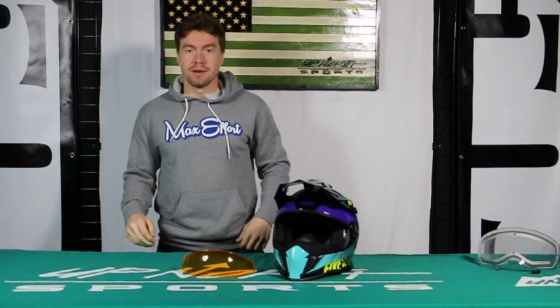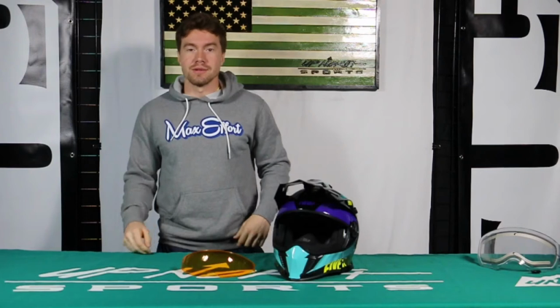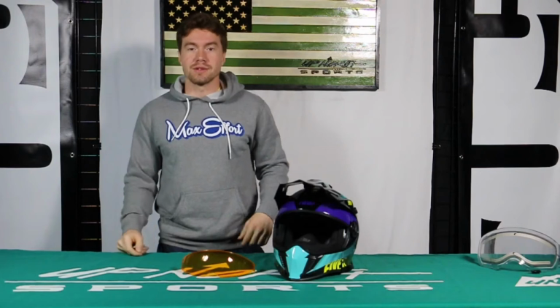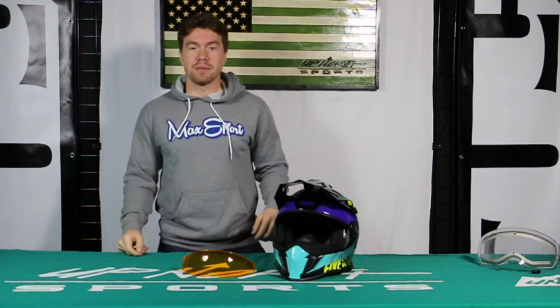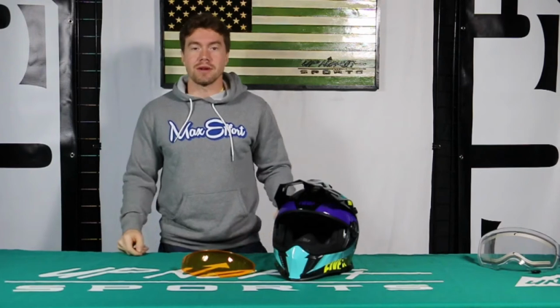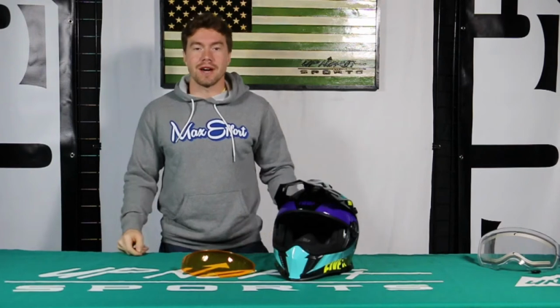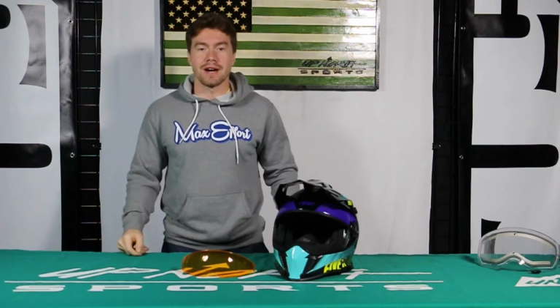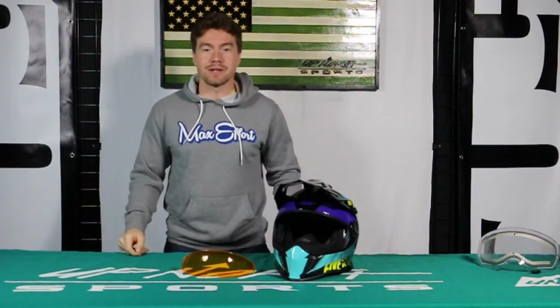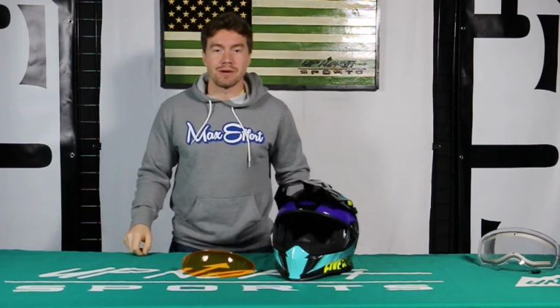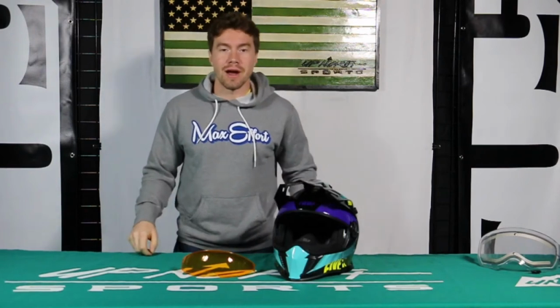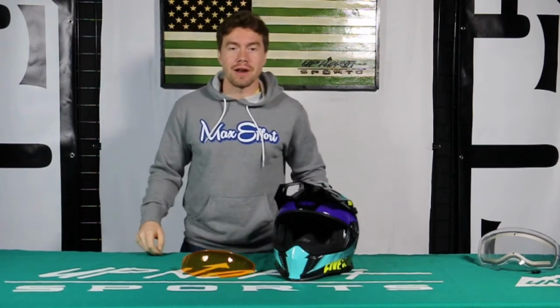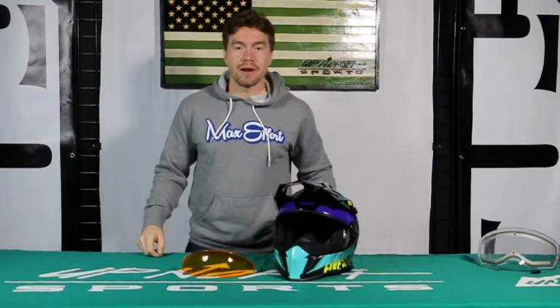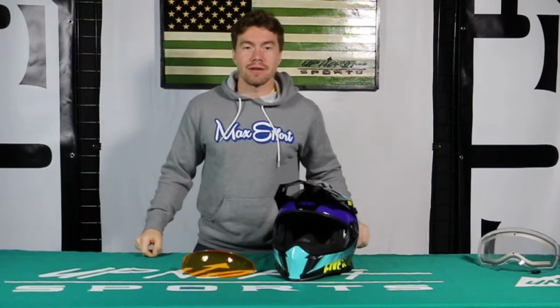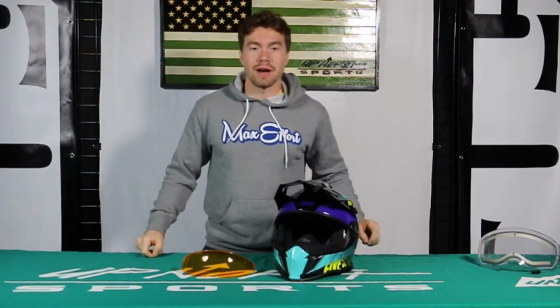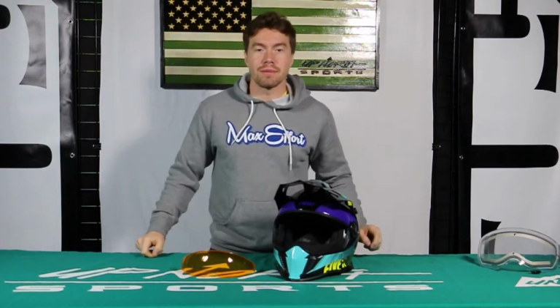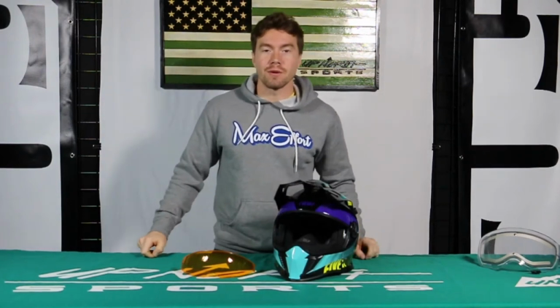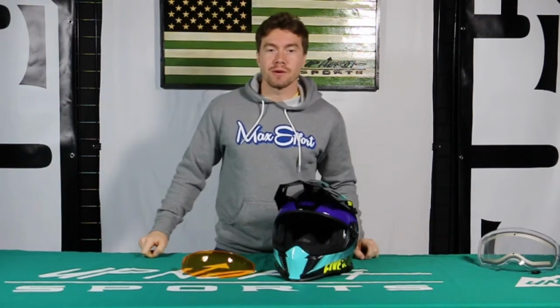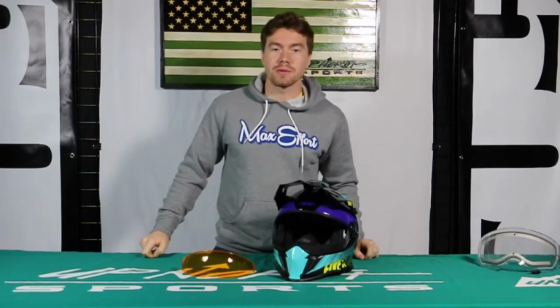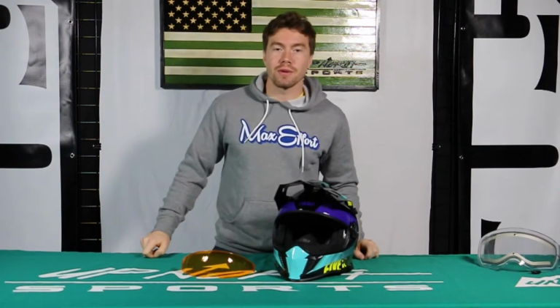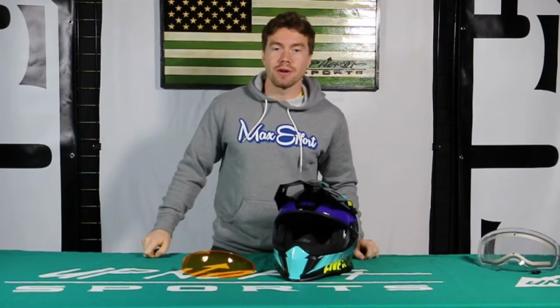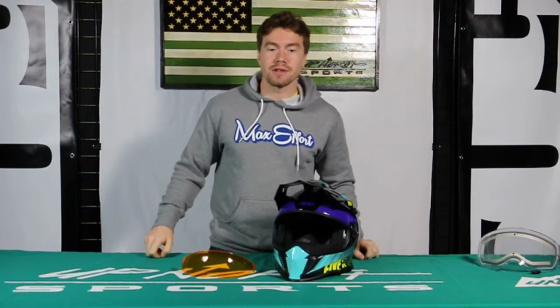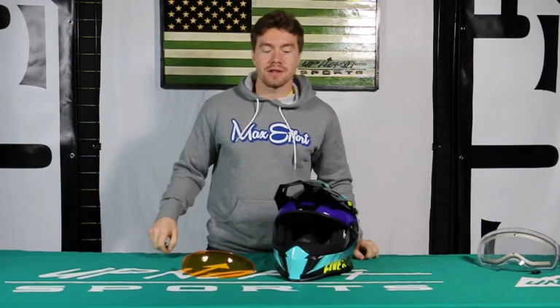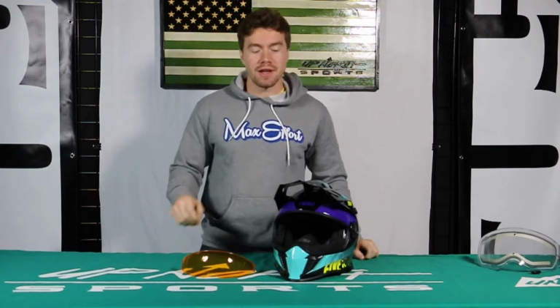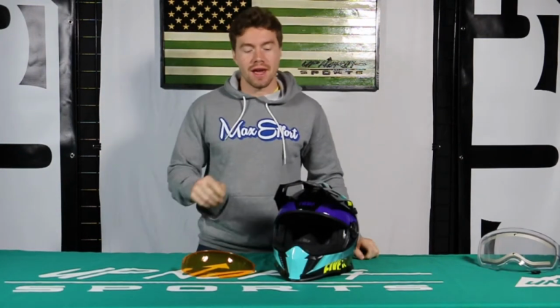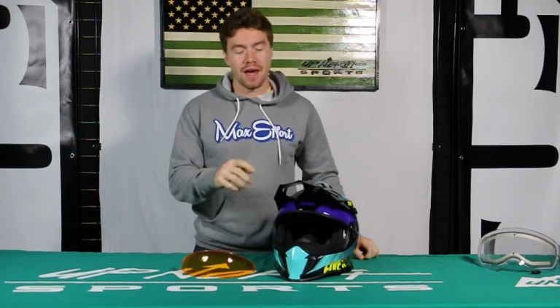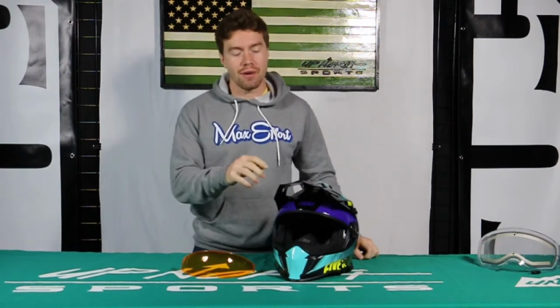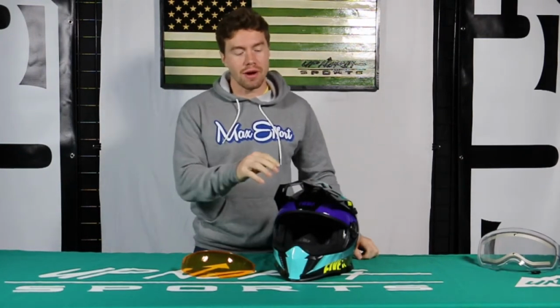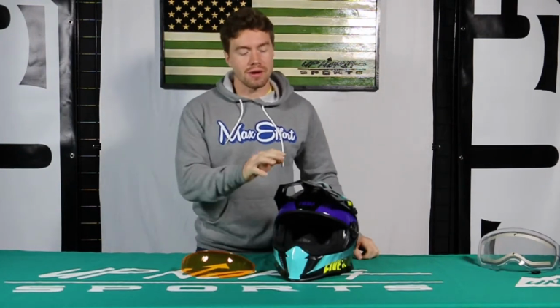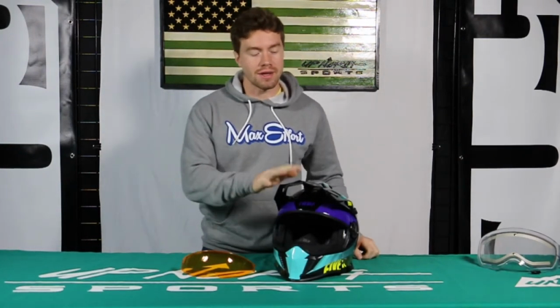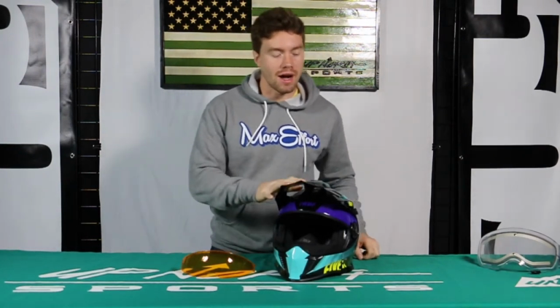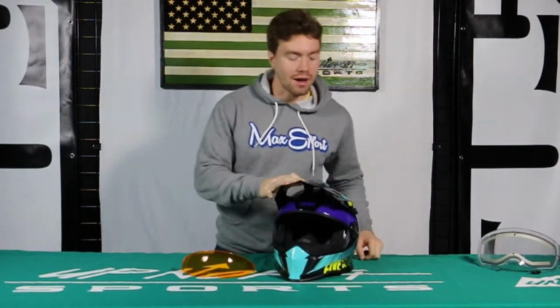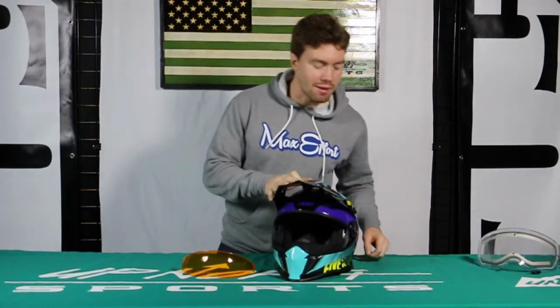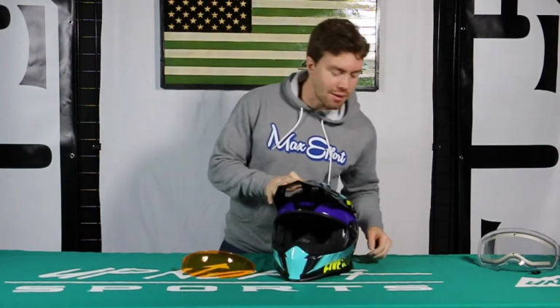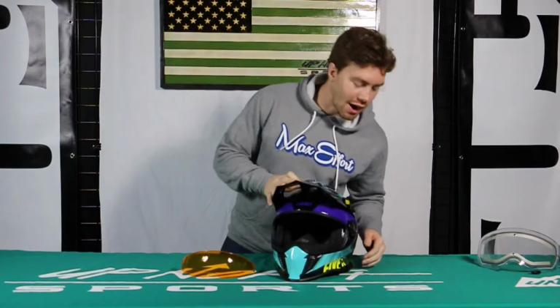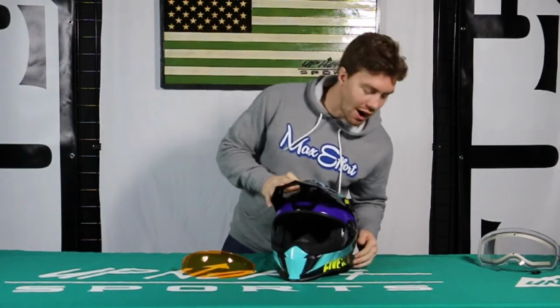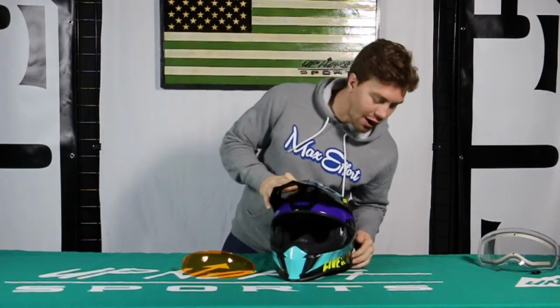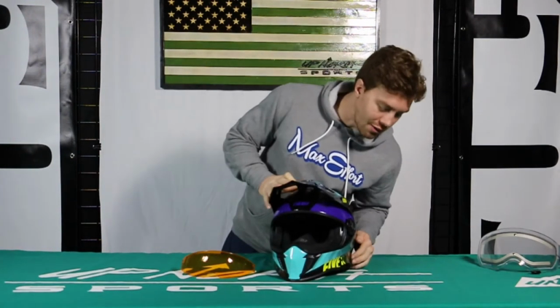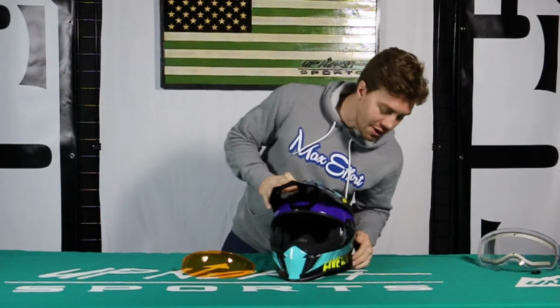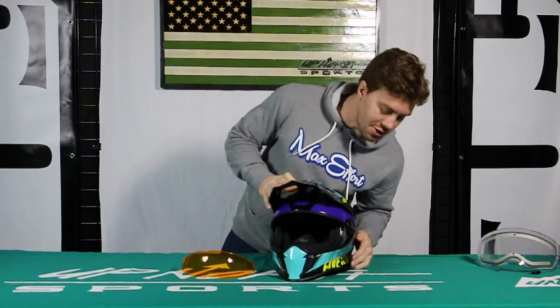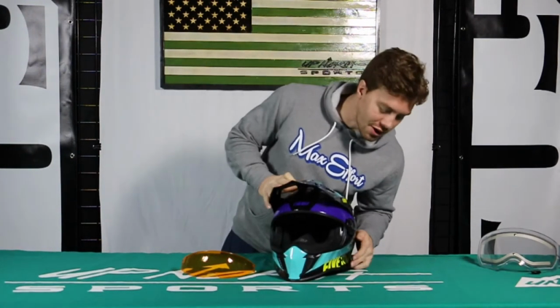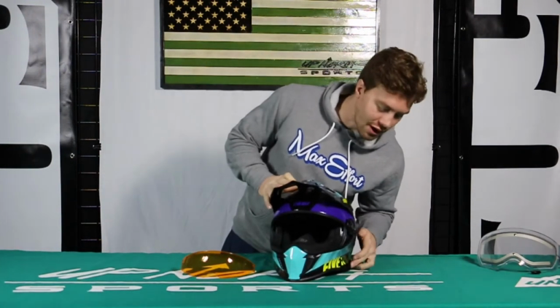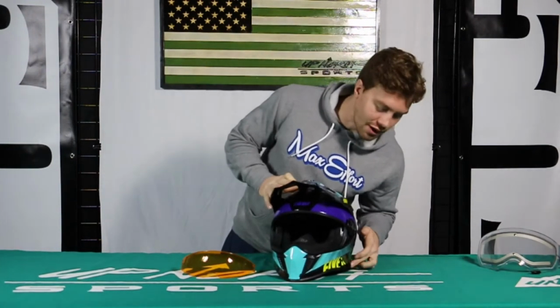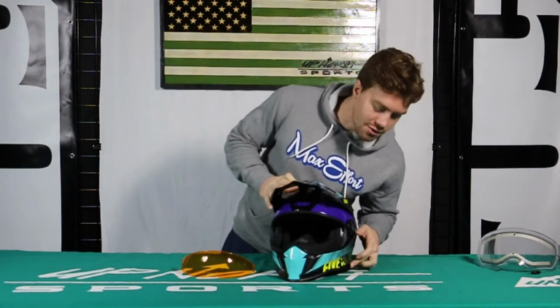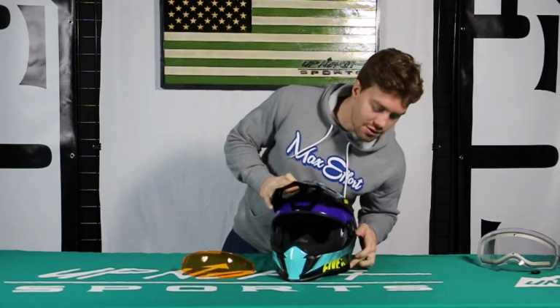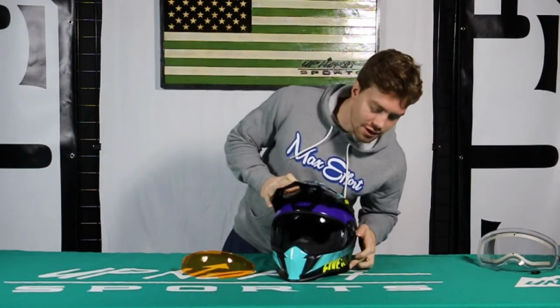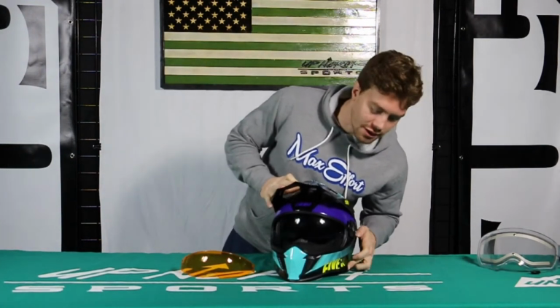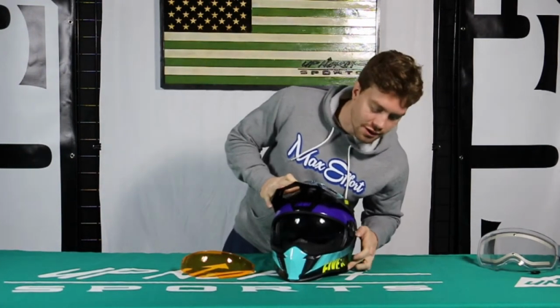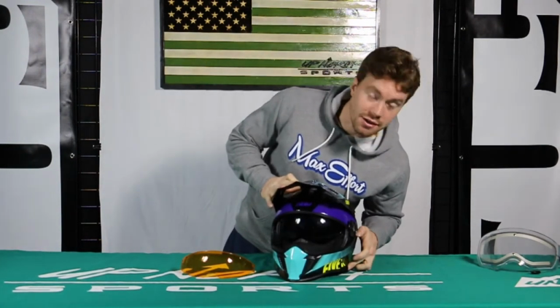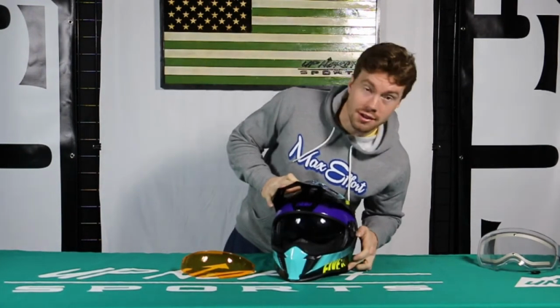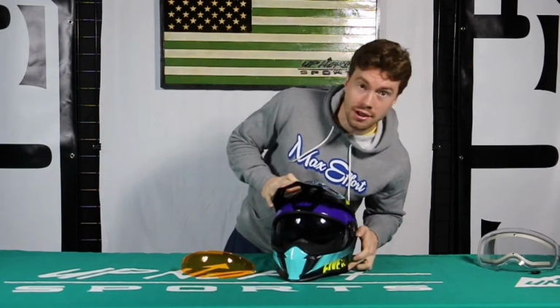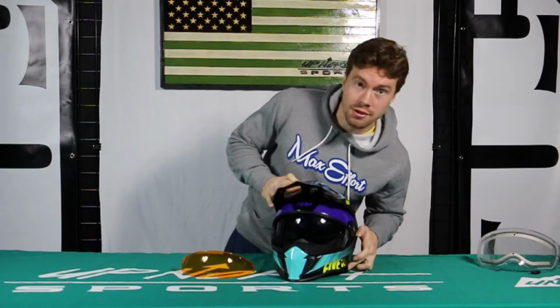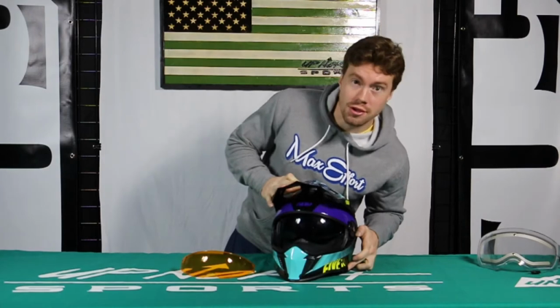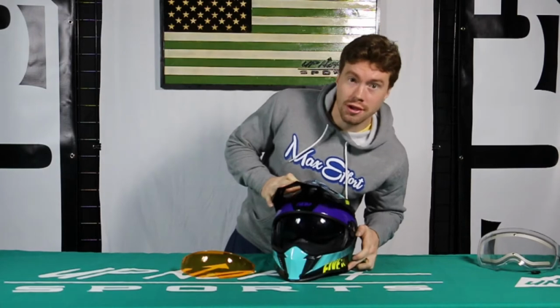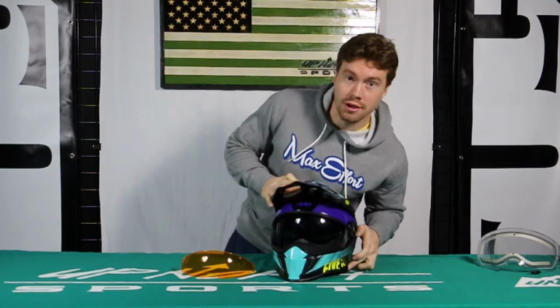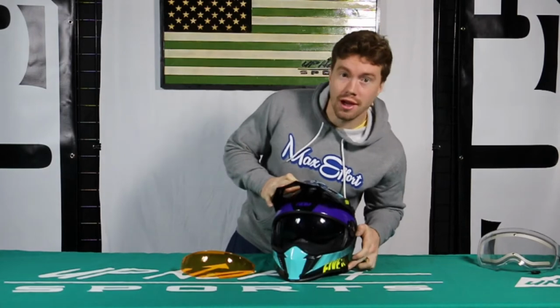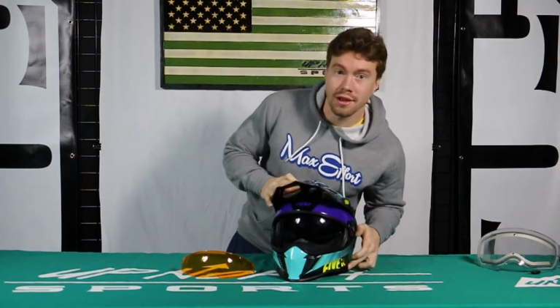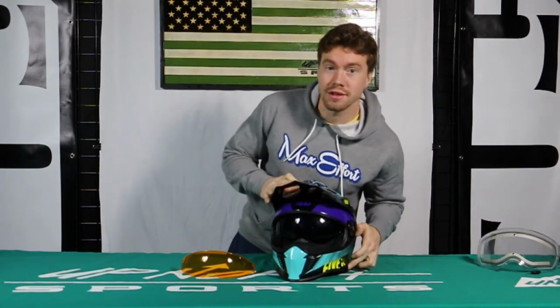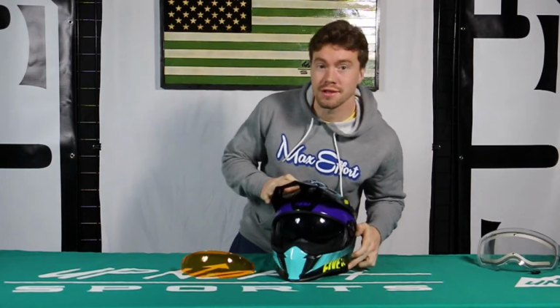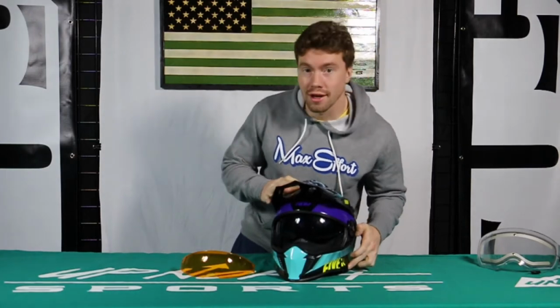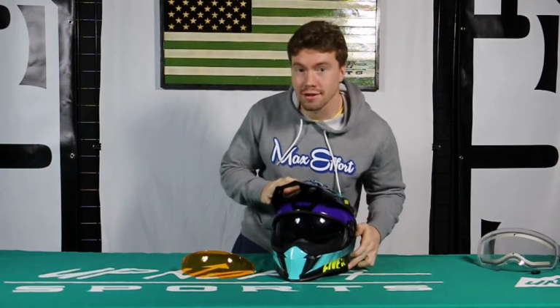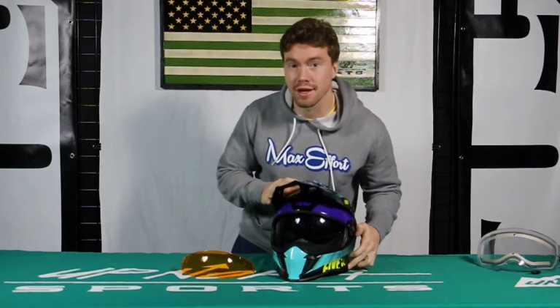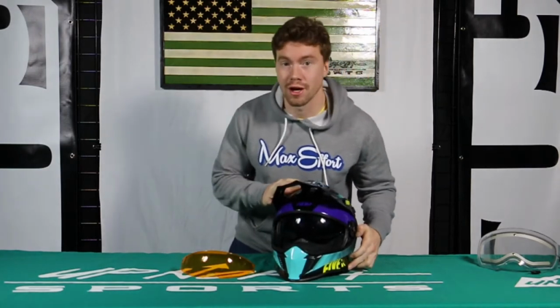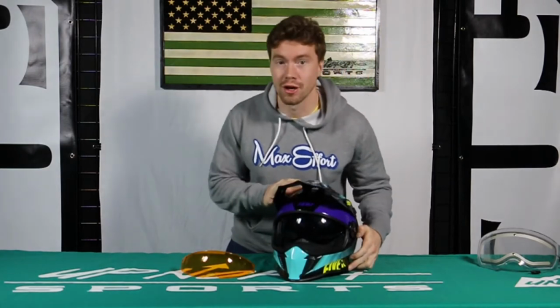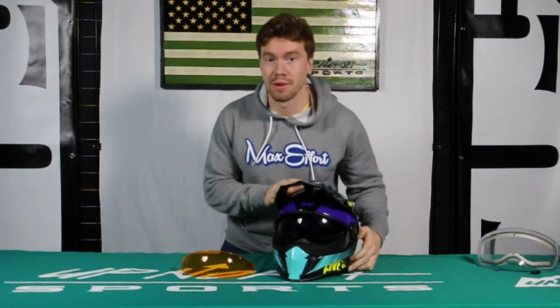What's up you guys? Grant here with Up North Sports and today we are talking about how we change the sunshield on the Delta helmet.